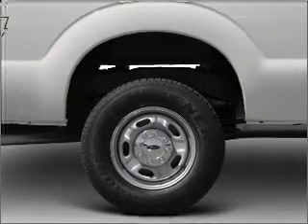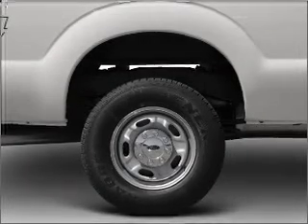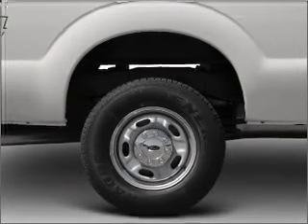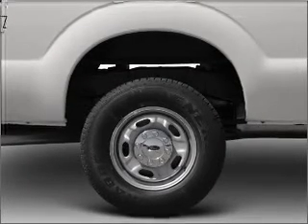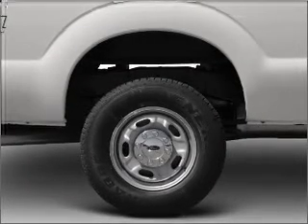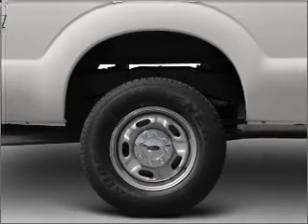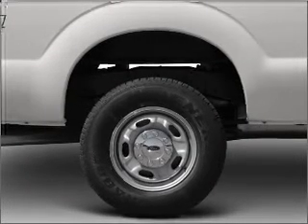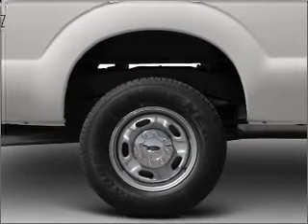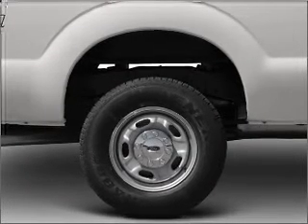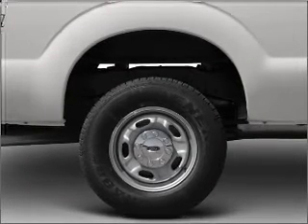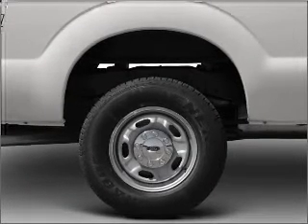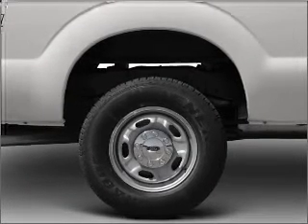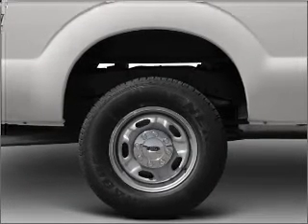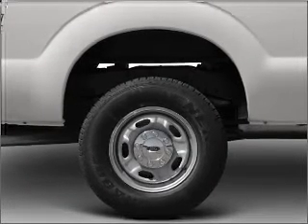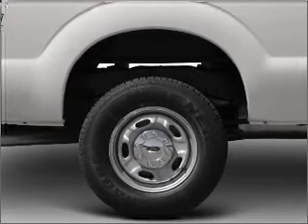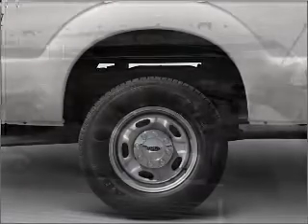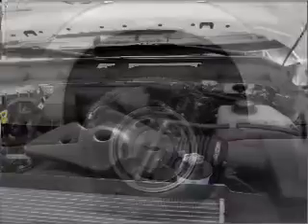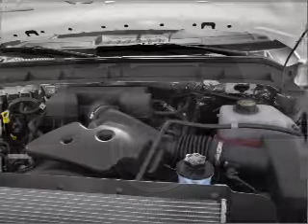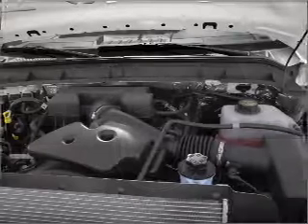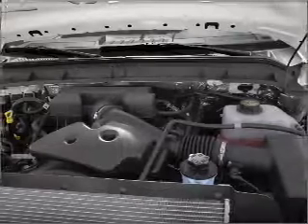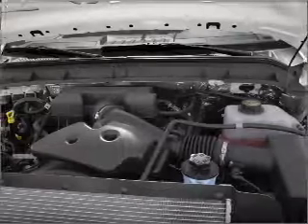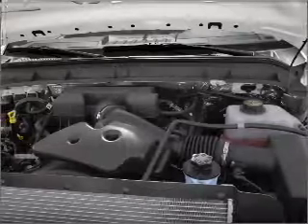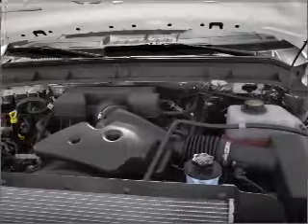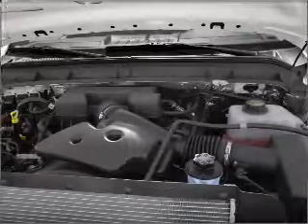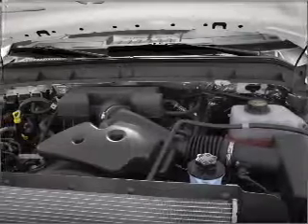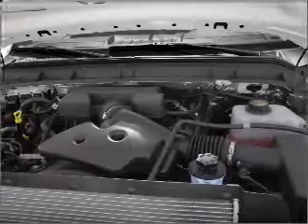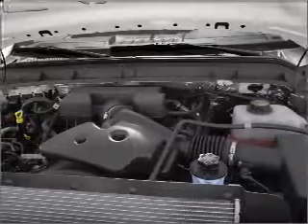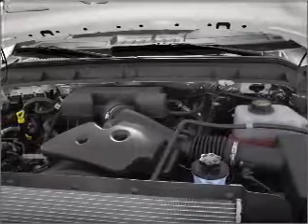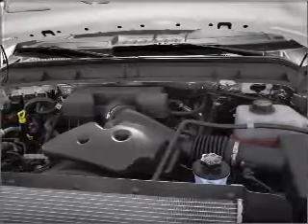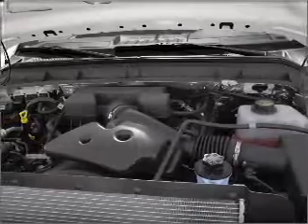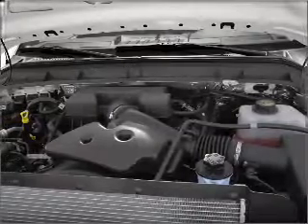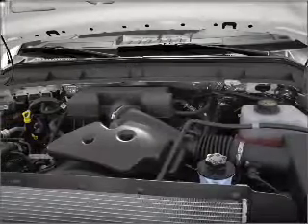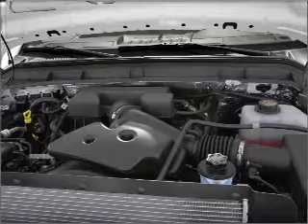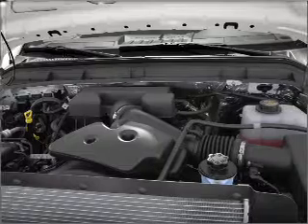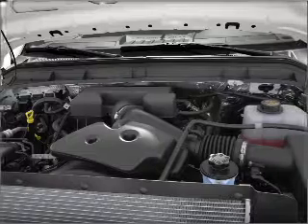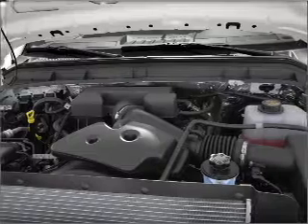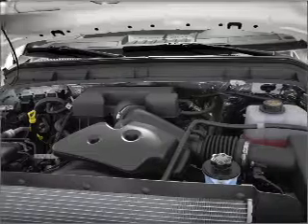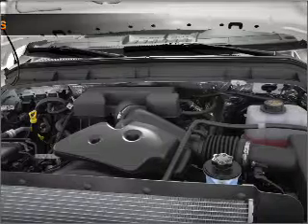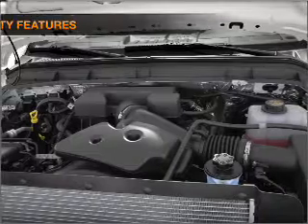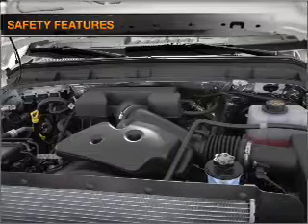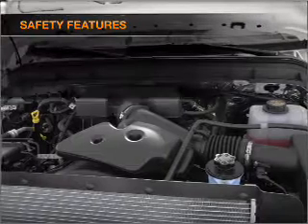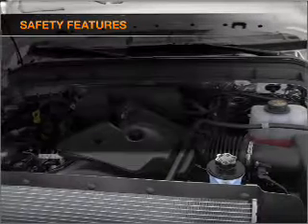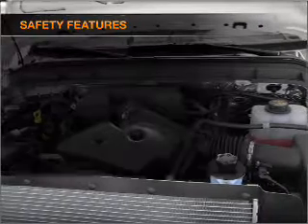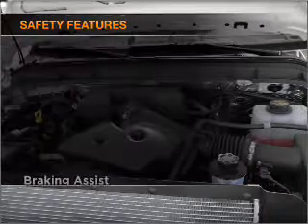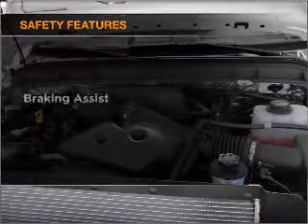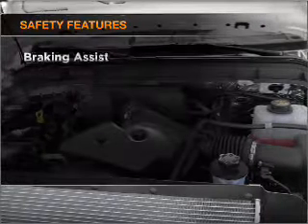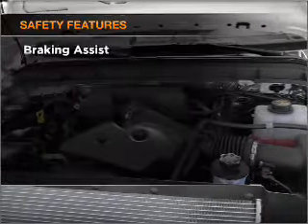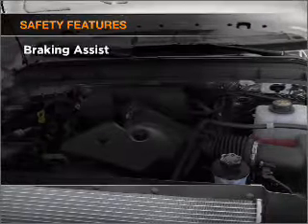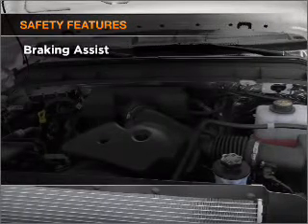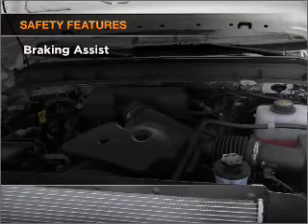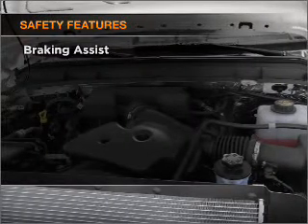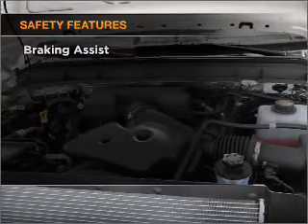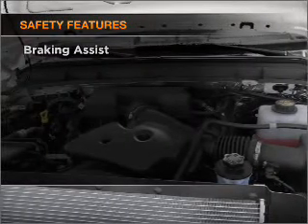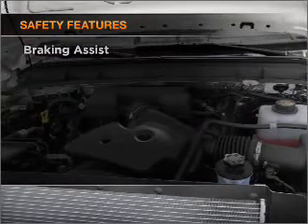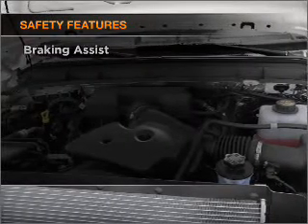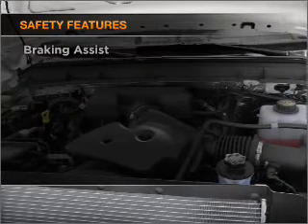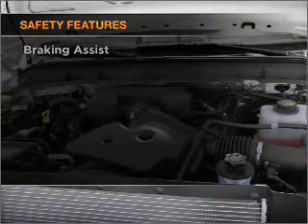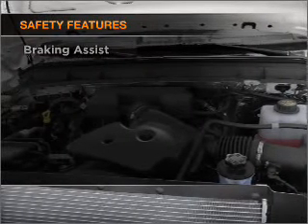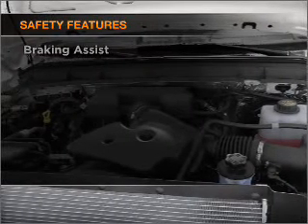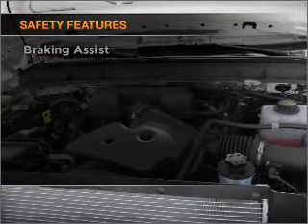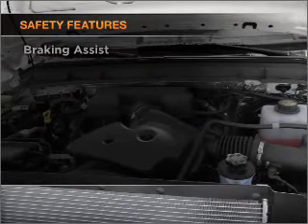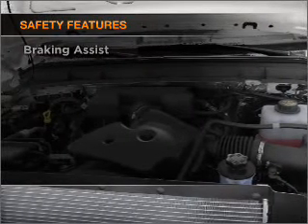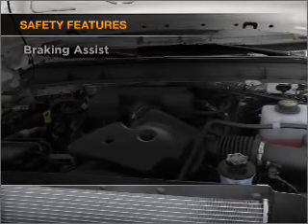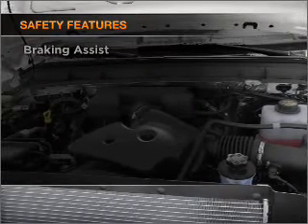Power steering, an alarm system, an AM-FM stereo with a CD player. And for your peace of mind, the following safety equipment is included.